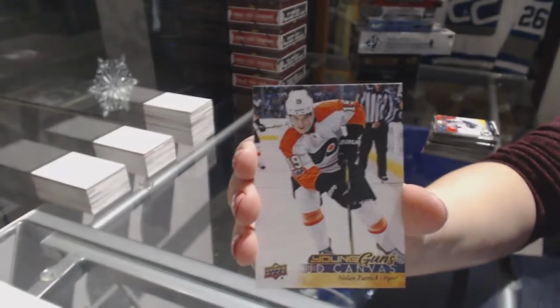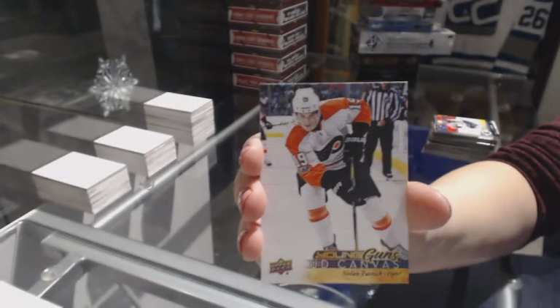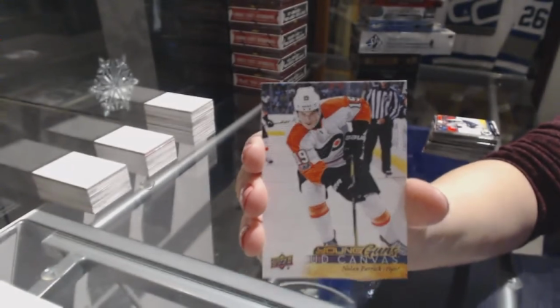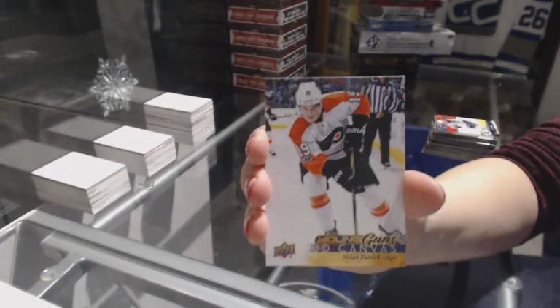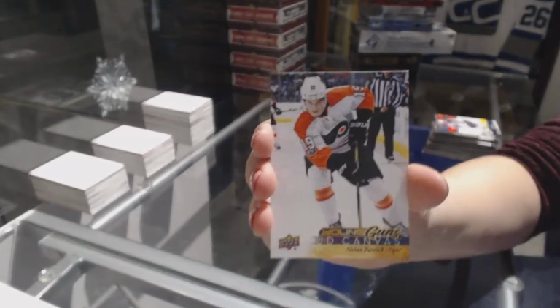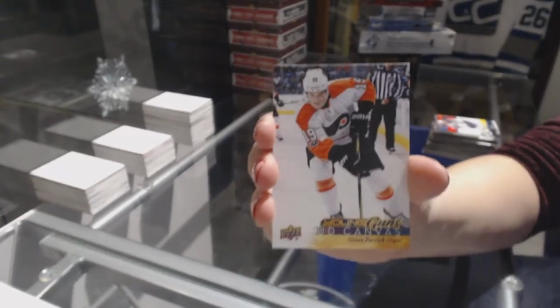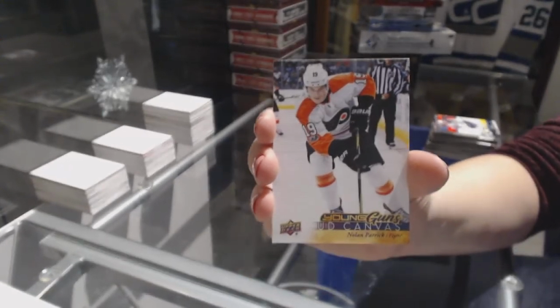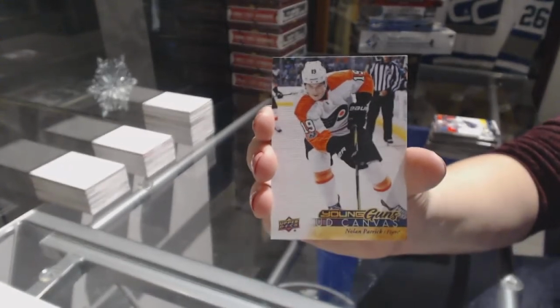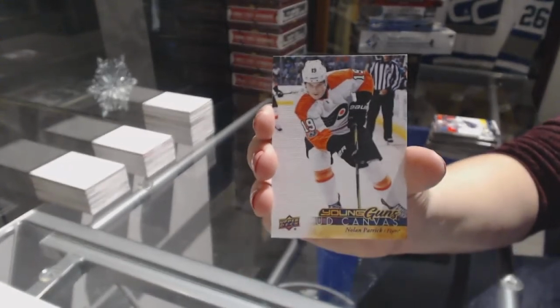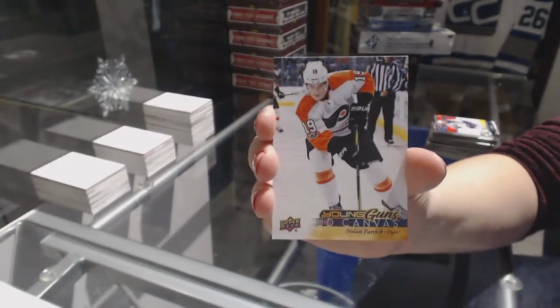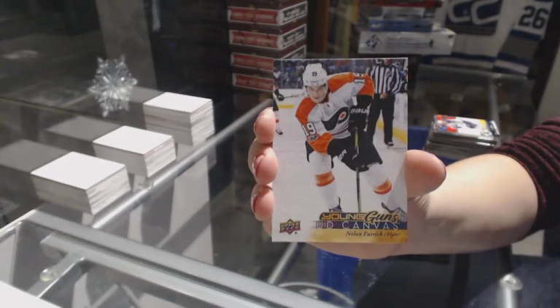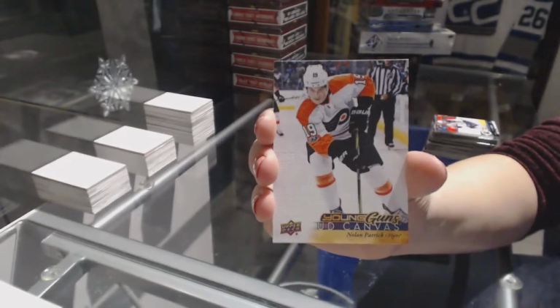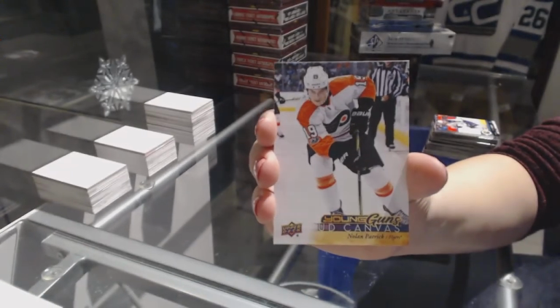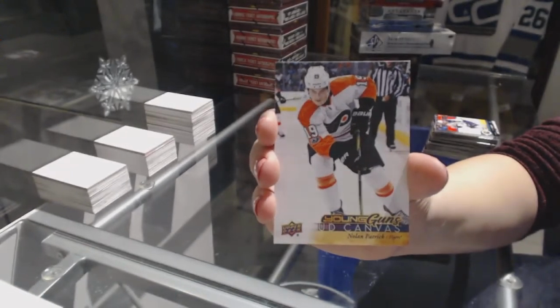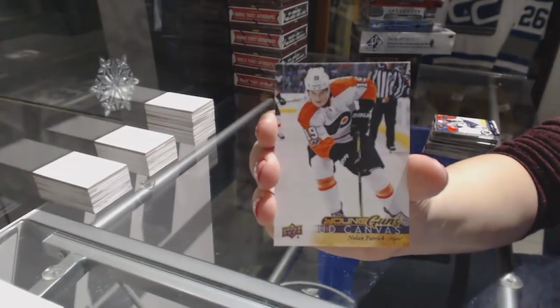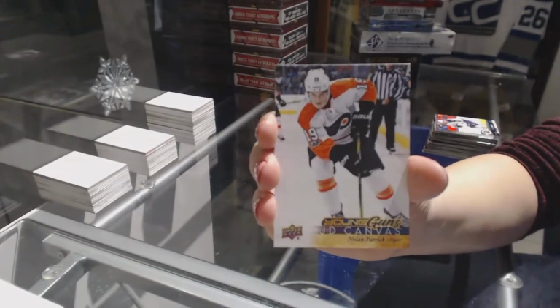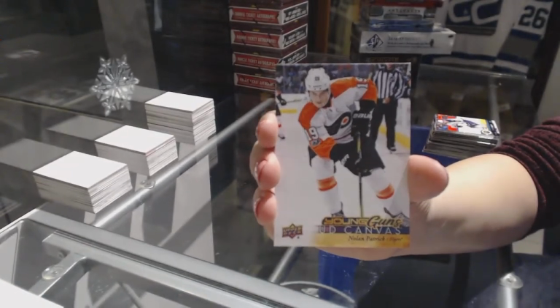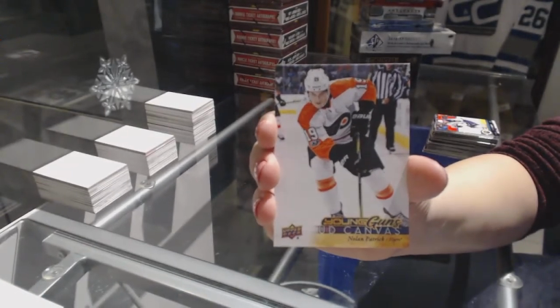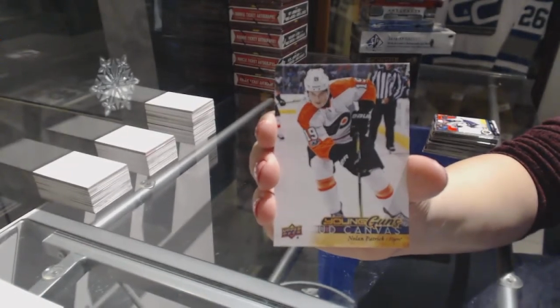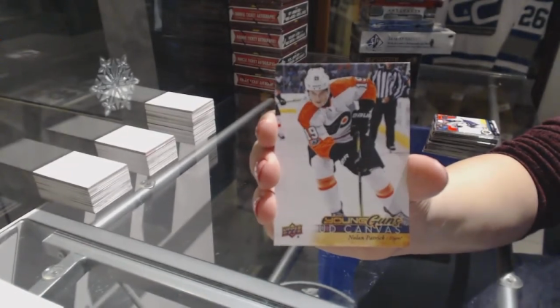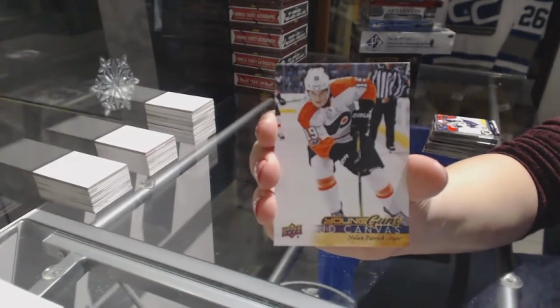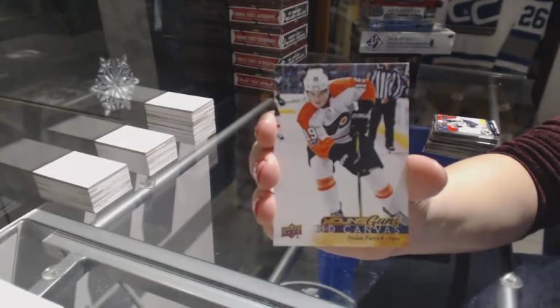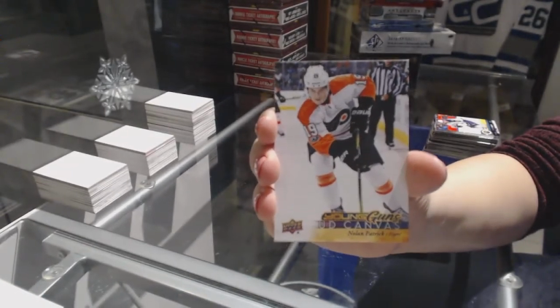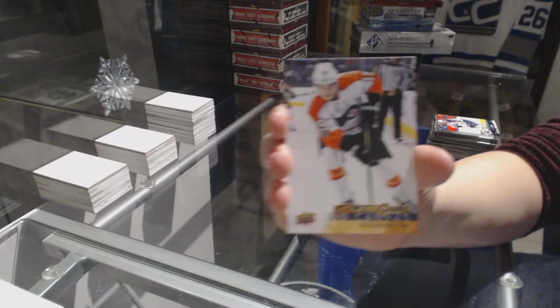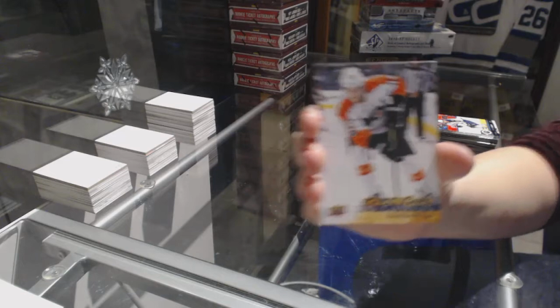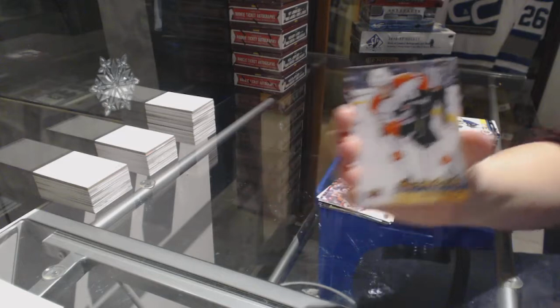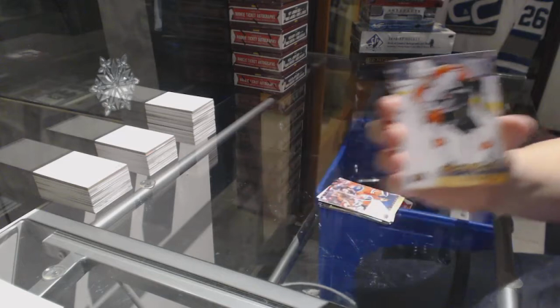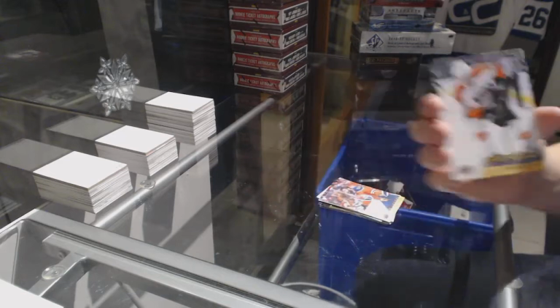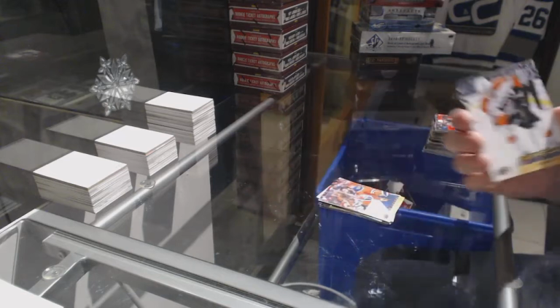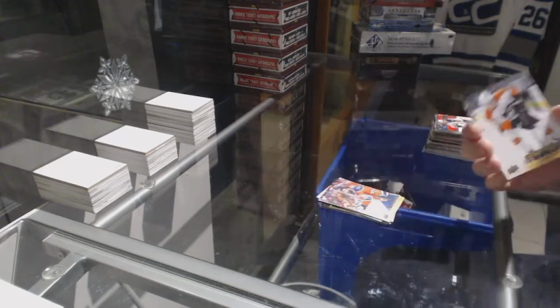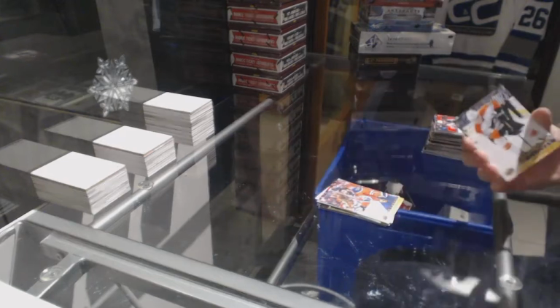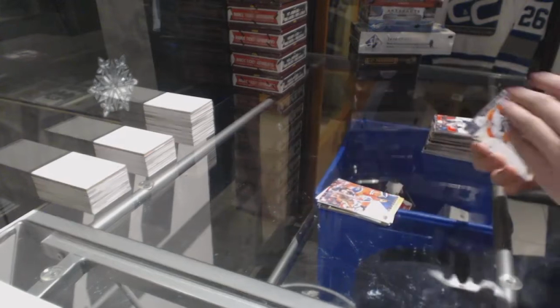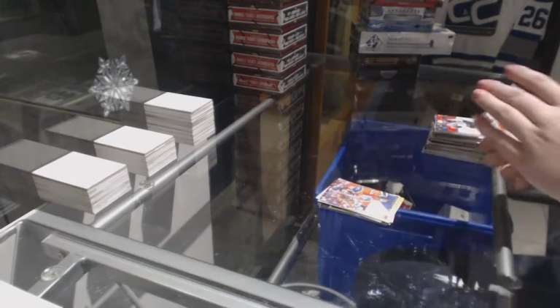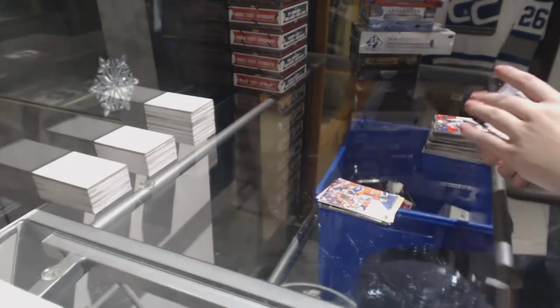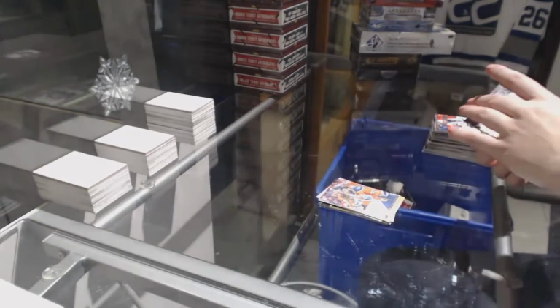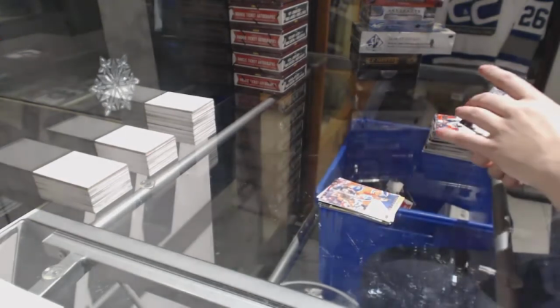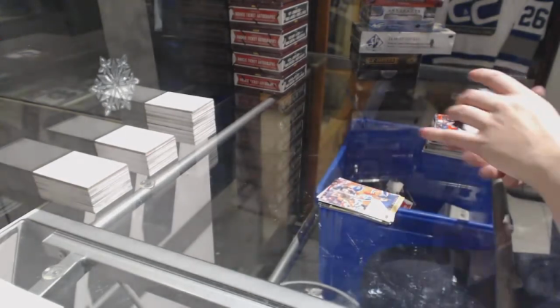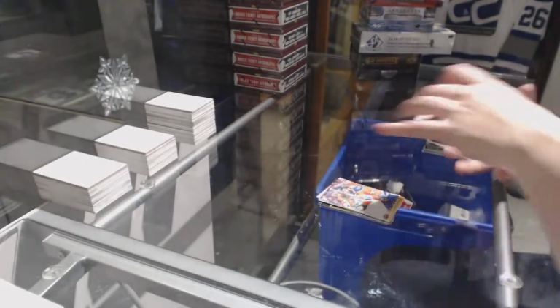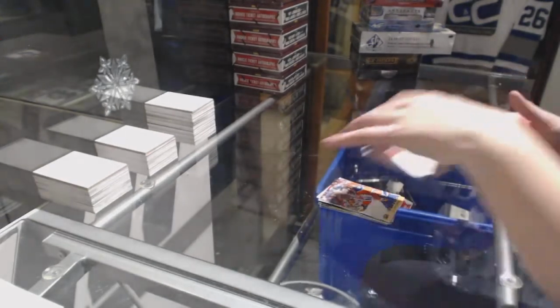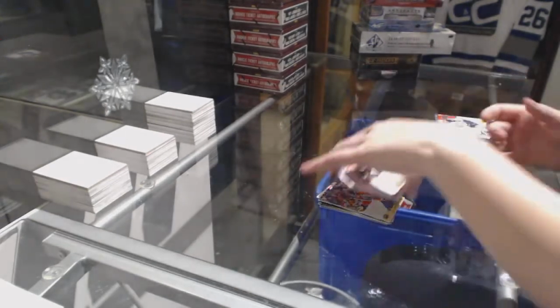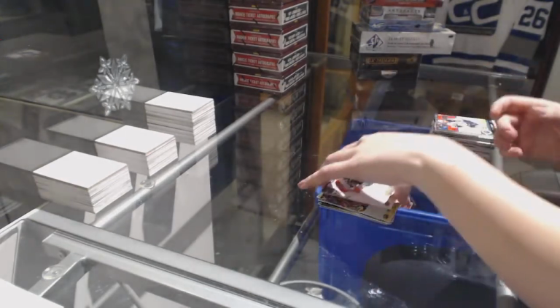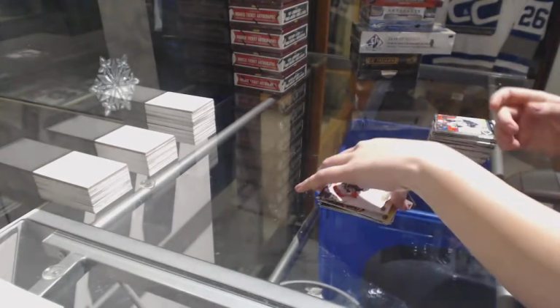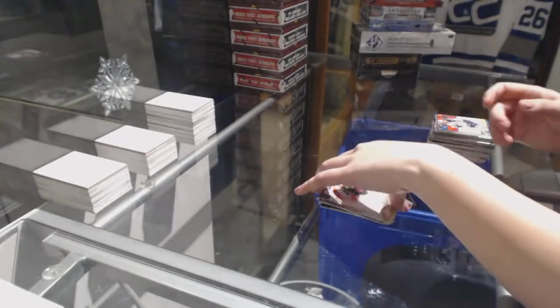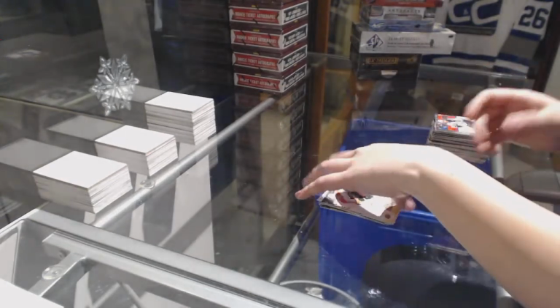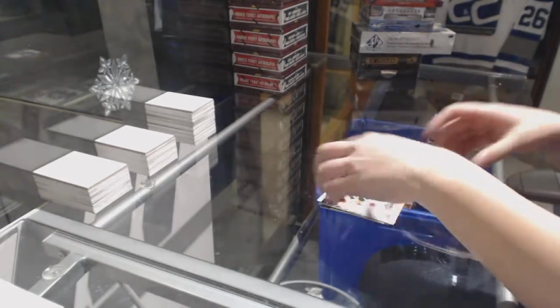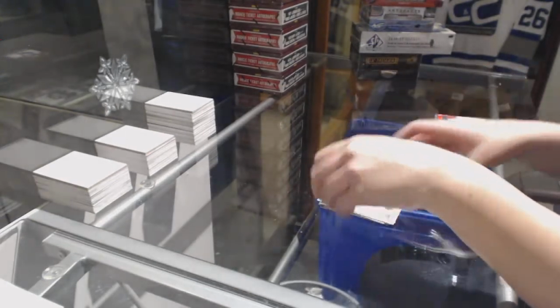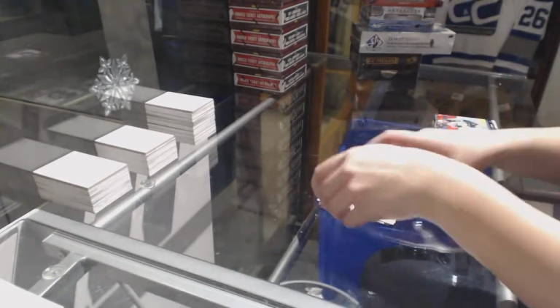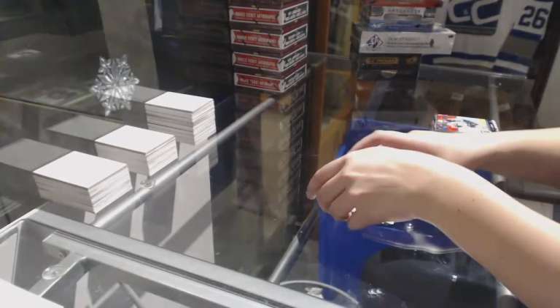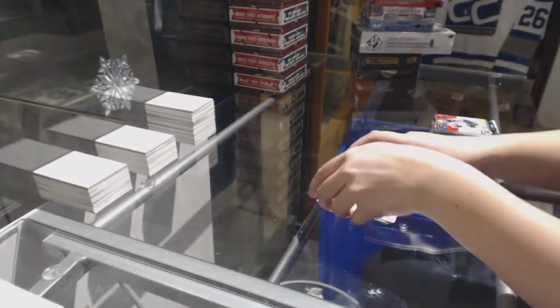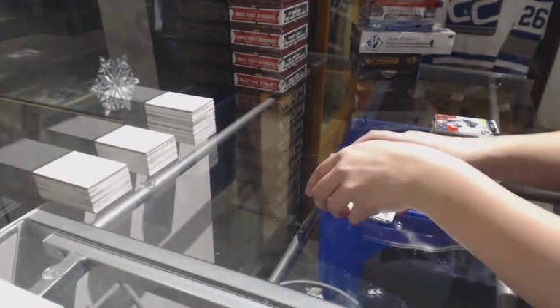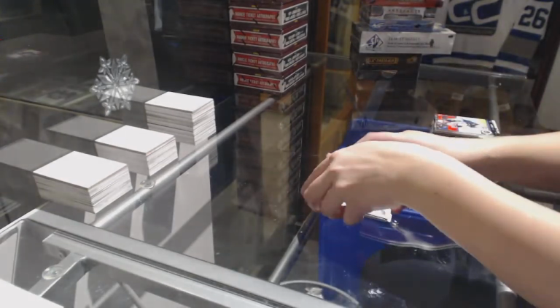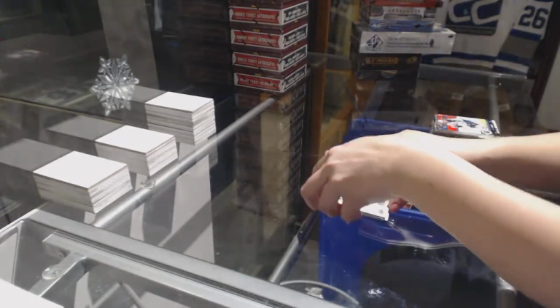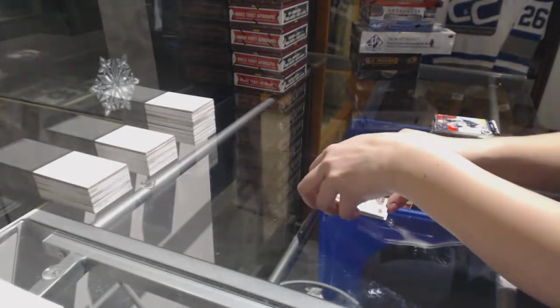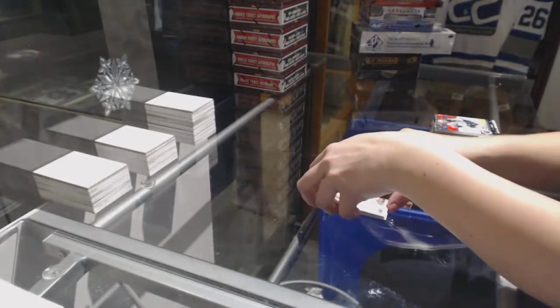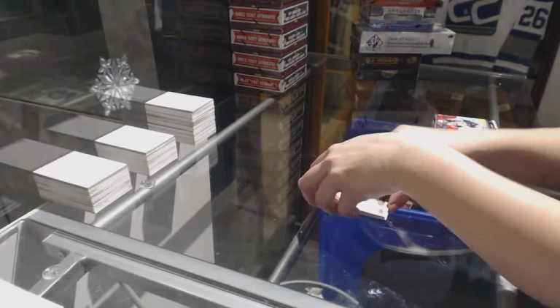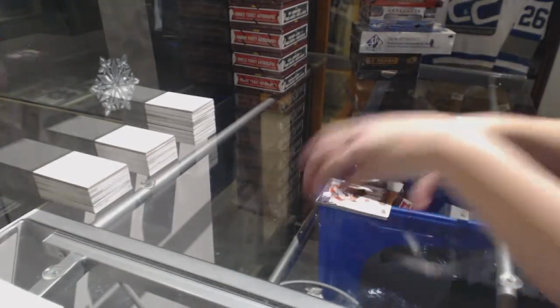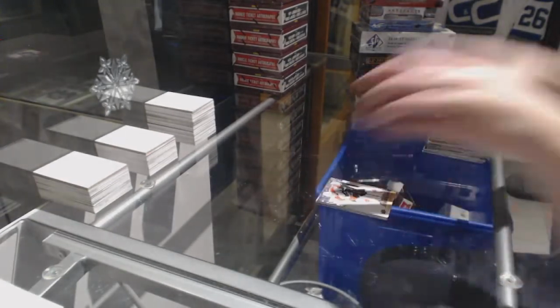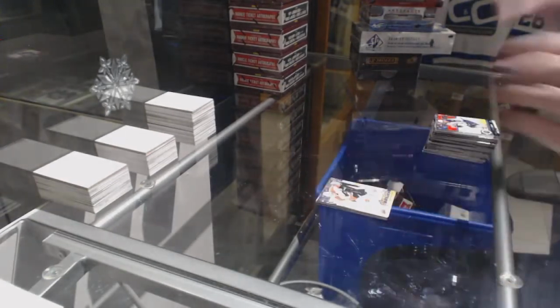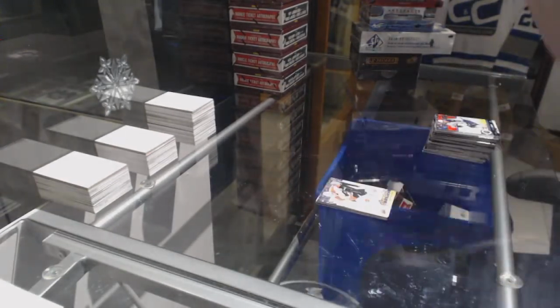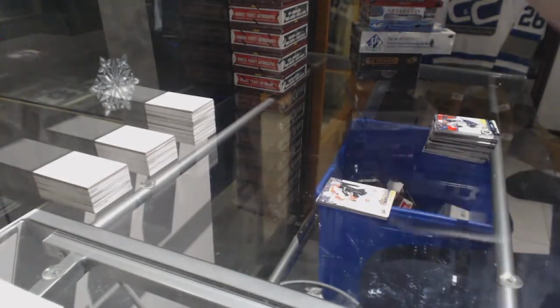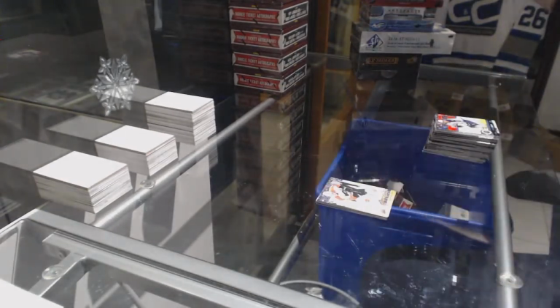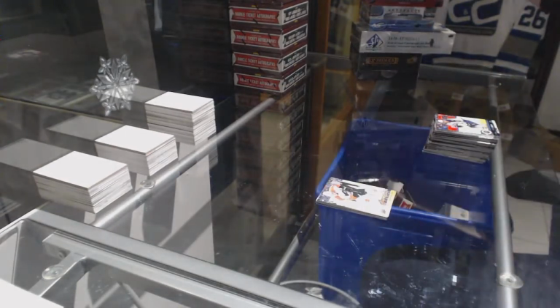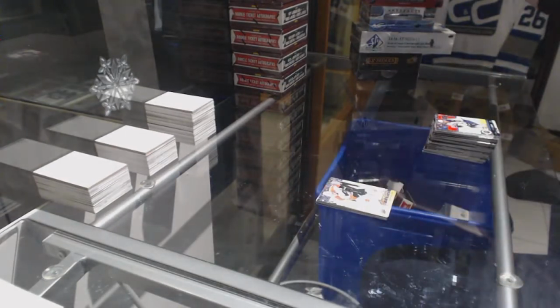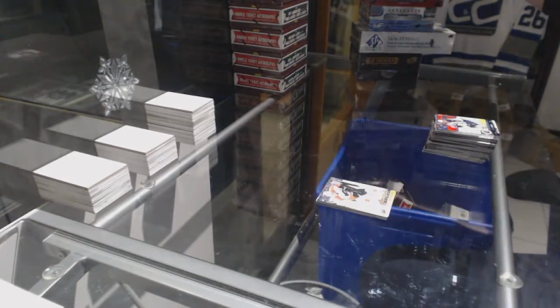Not a bad card to get nice and early in the break here — Nolan Patrick, Young Guns Canvas.